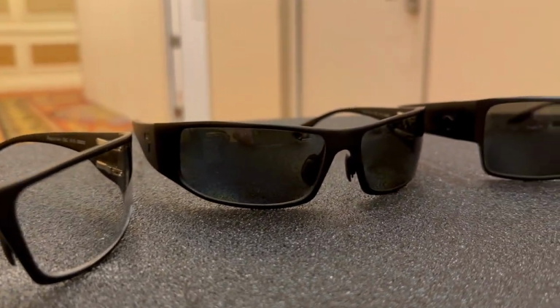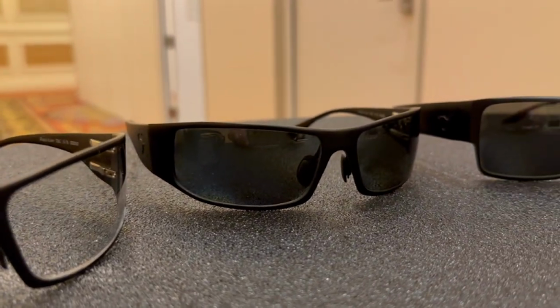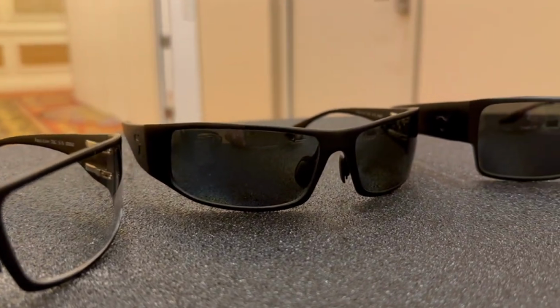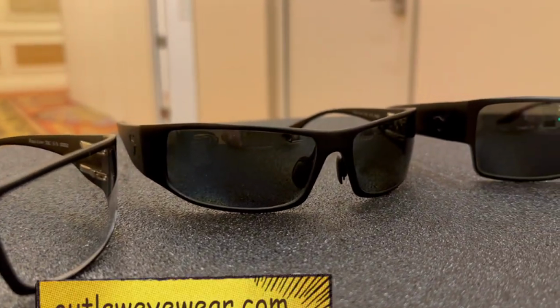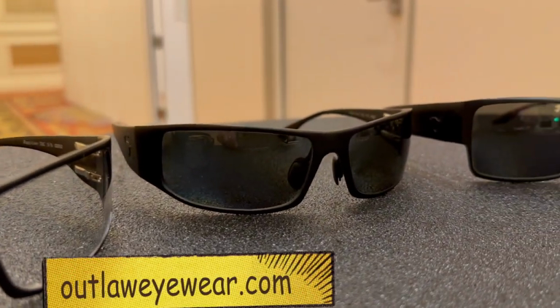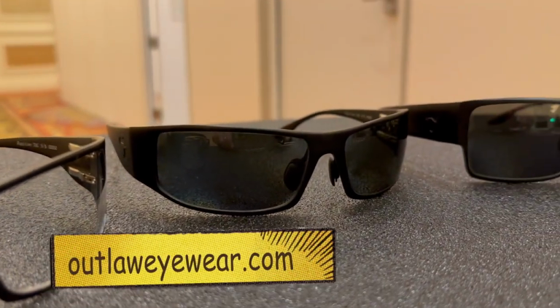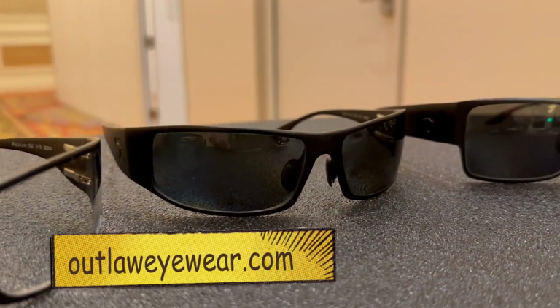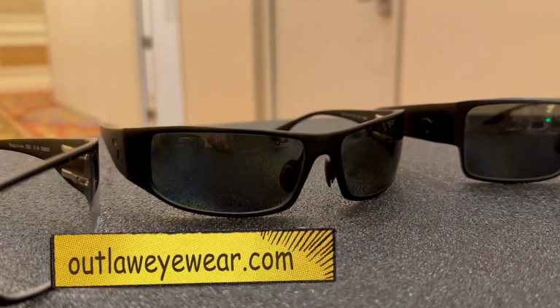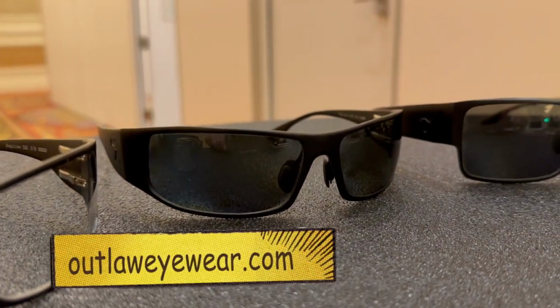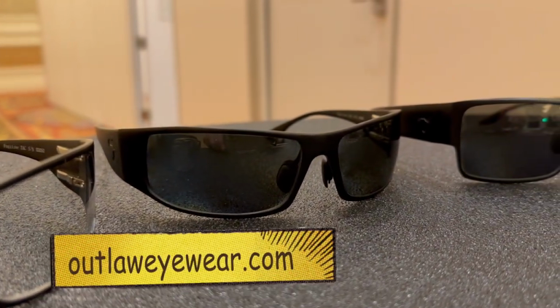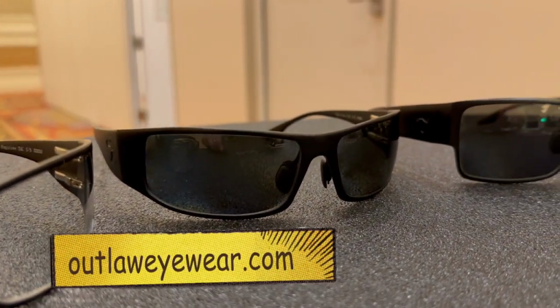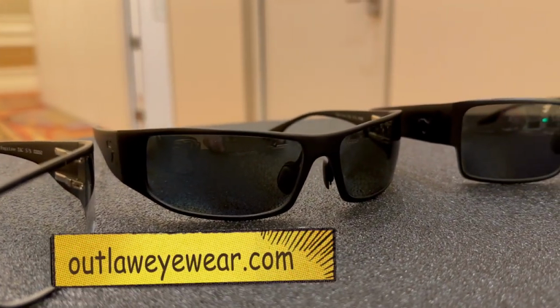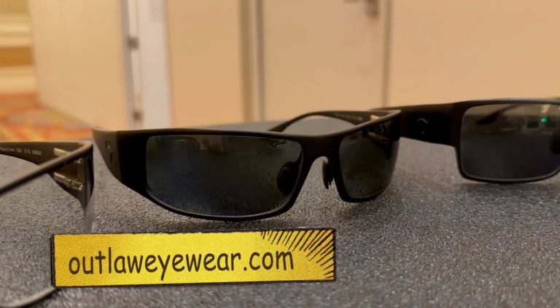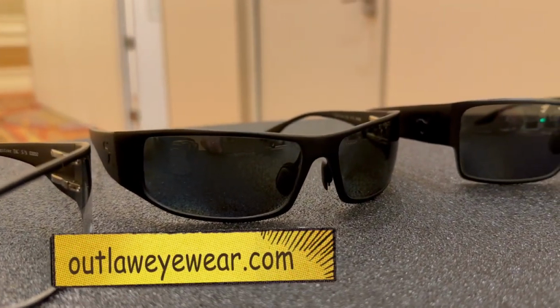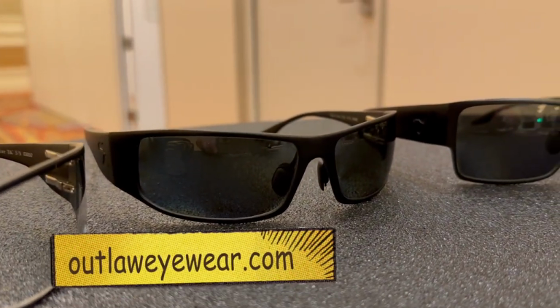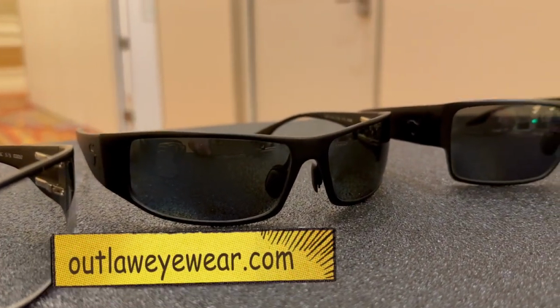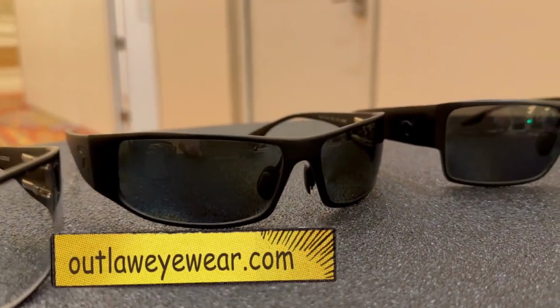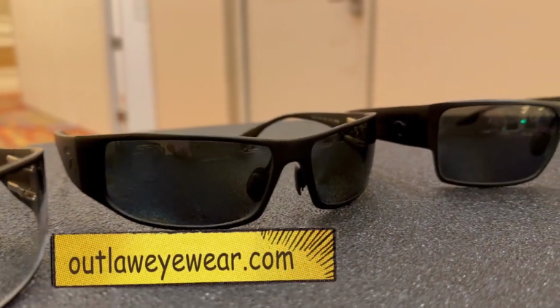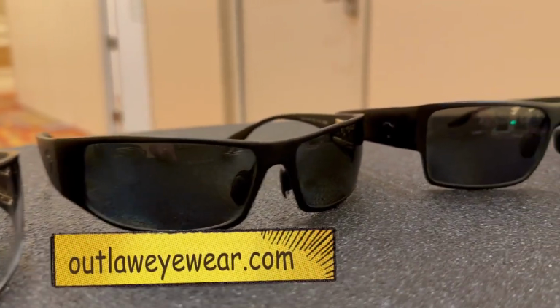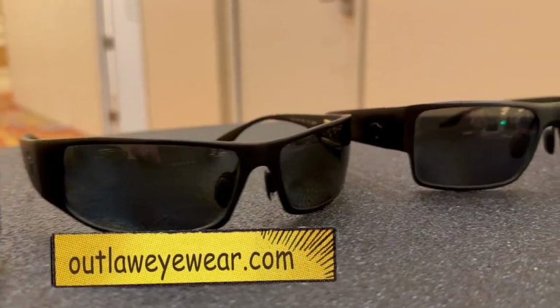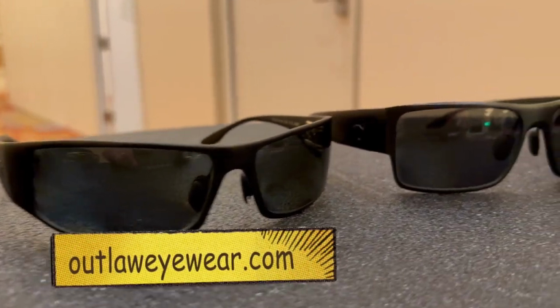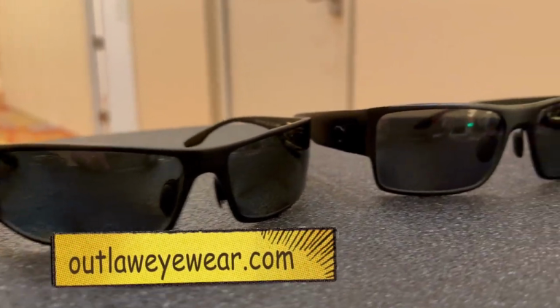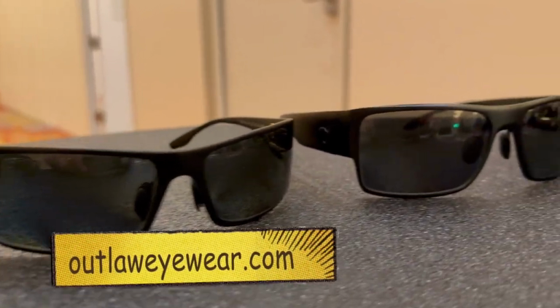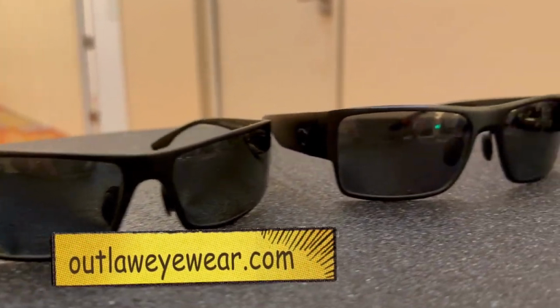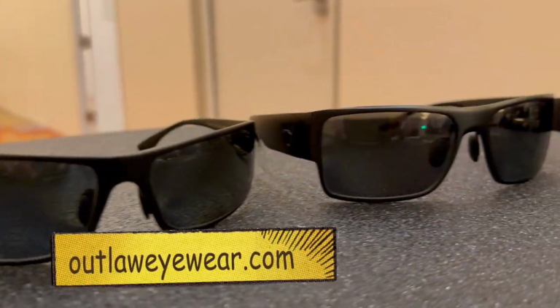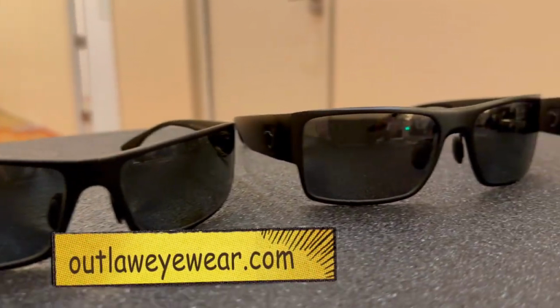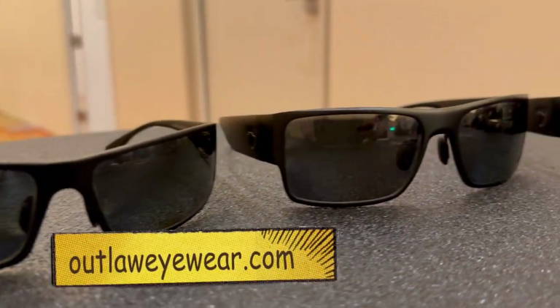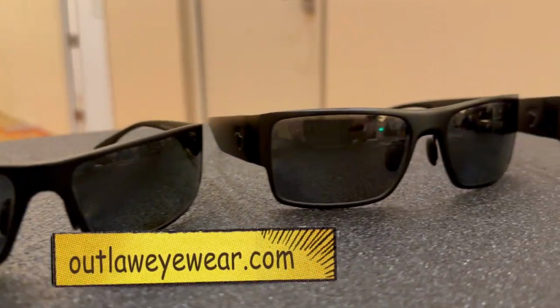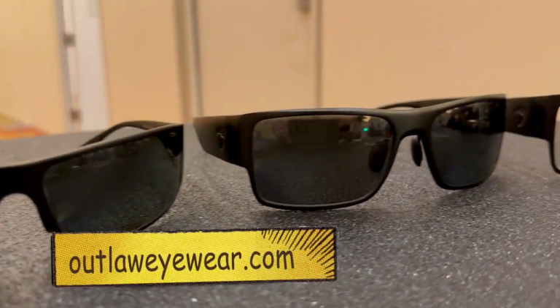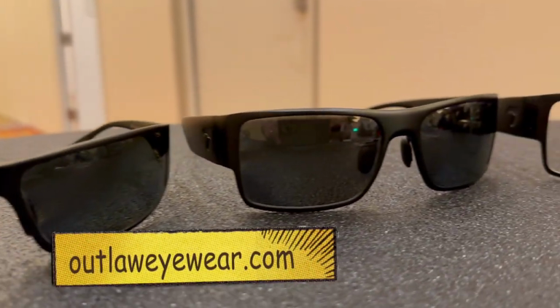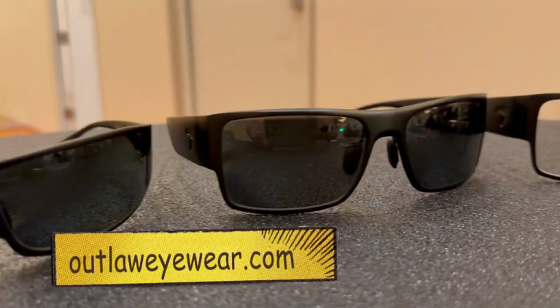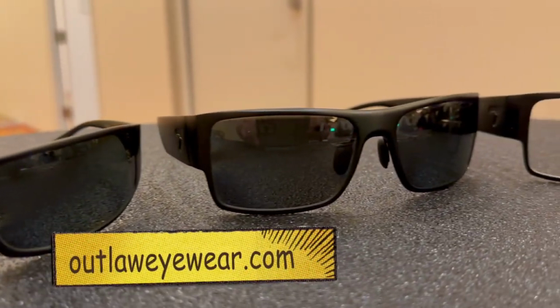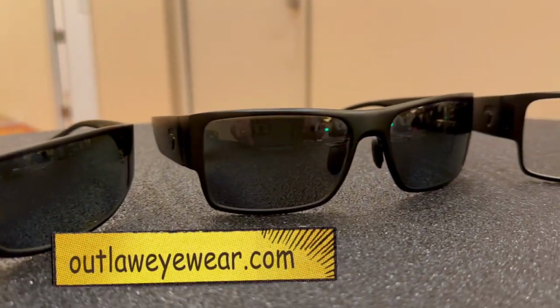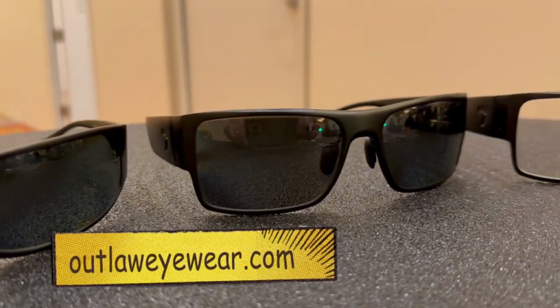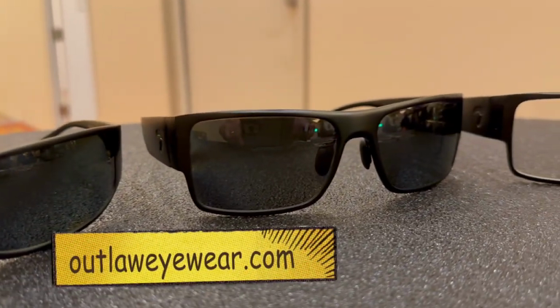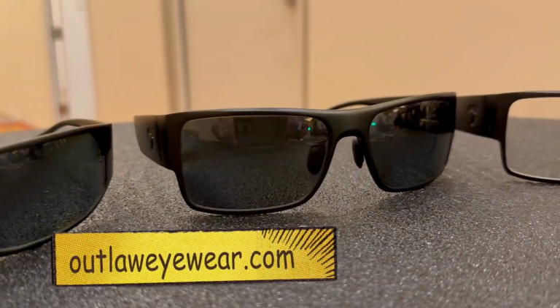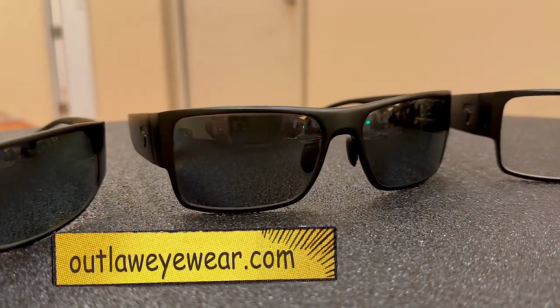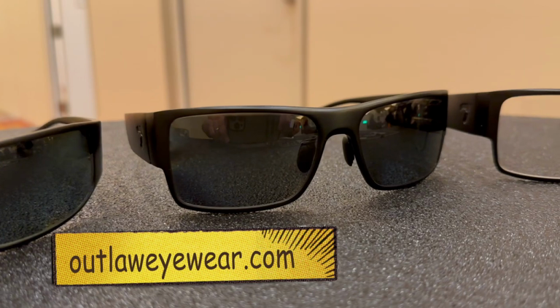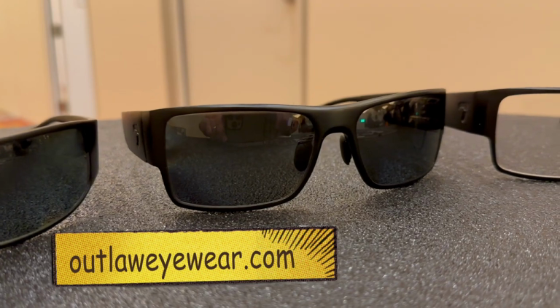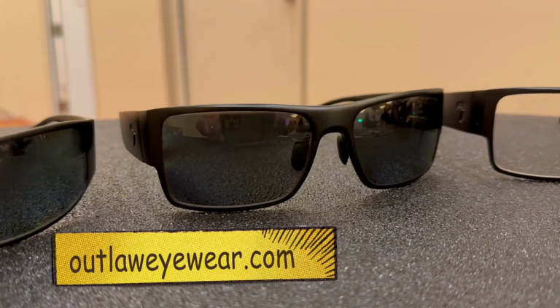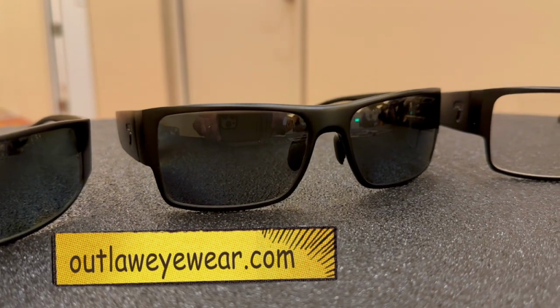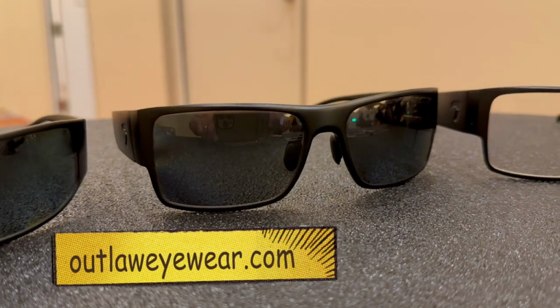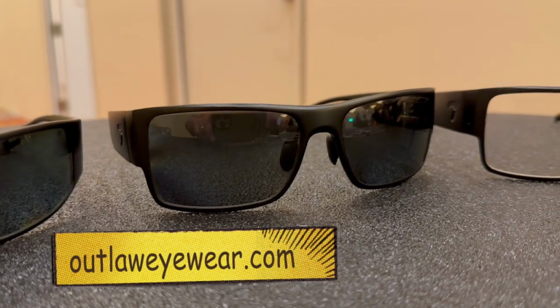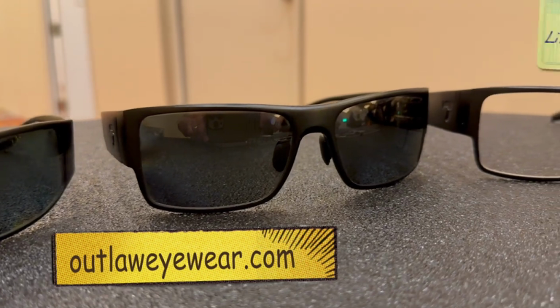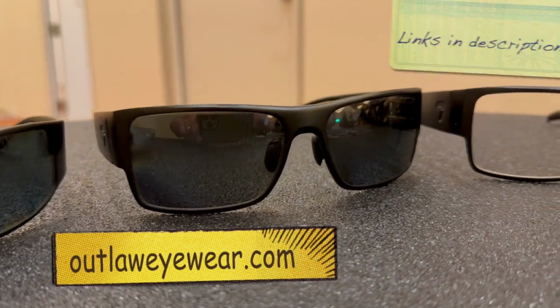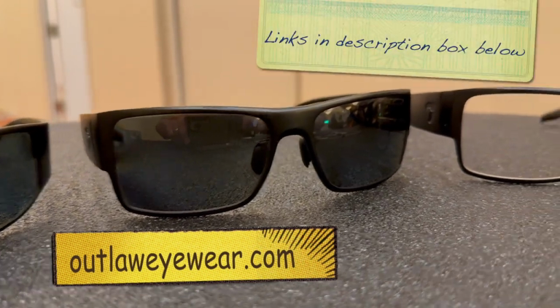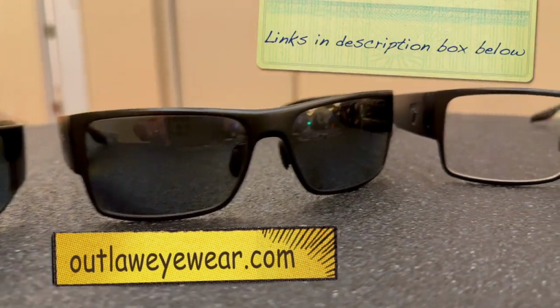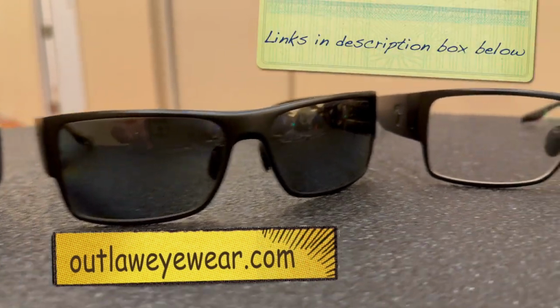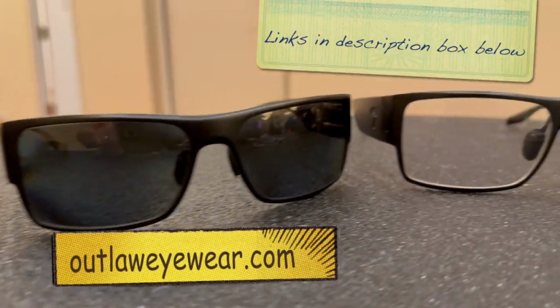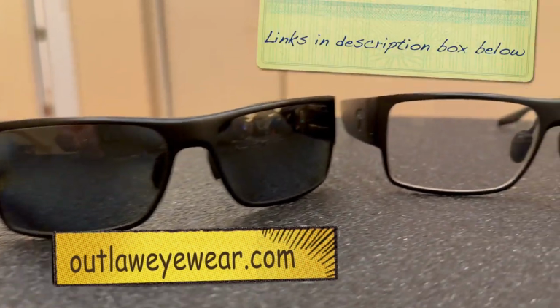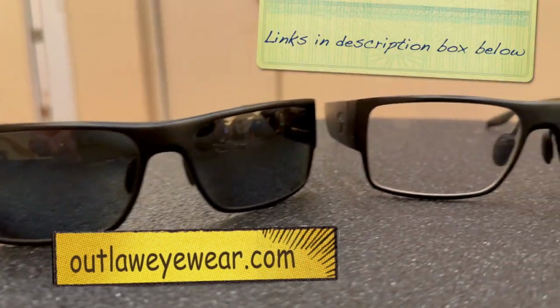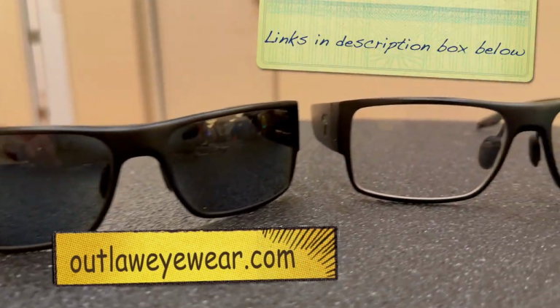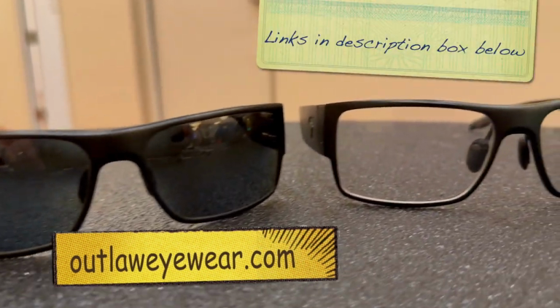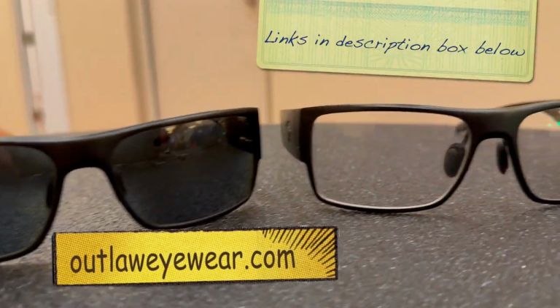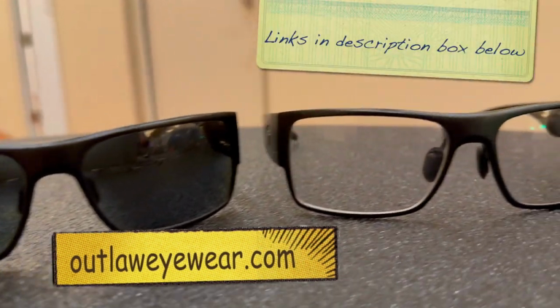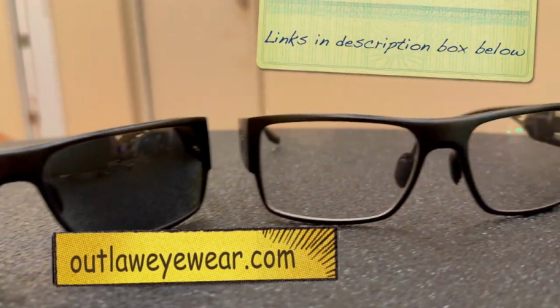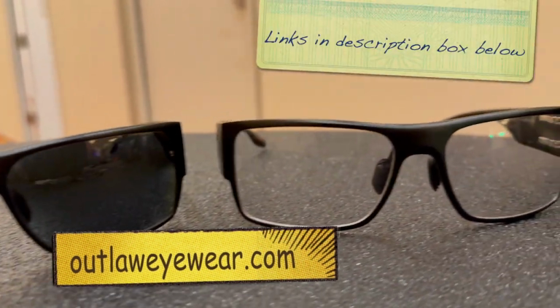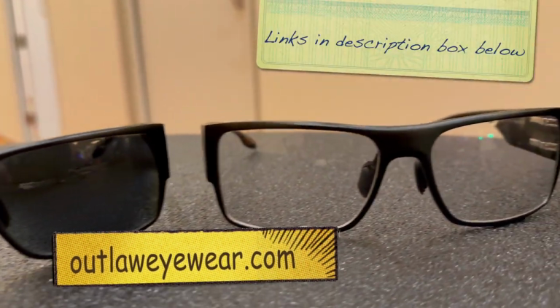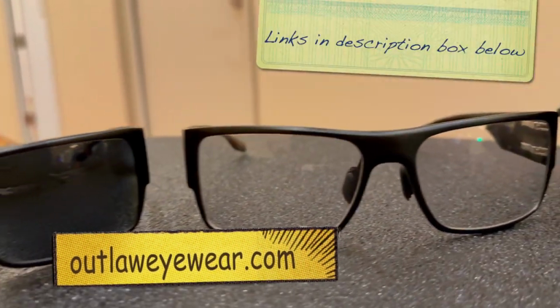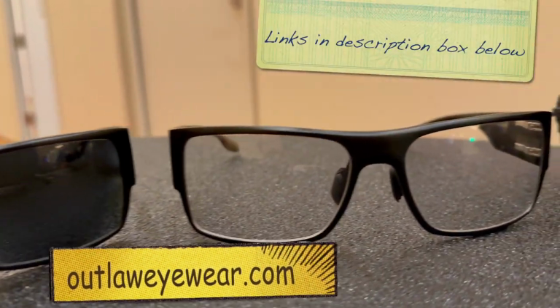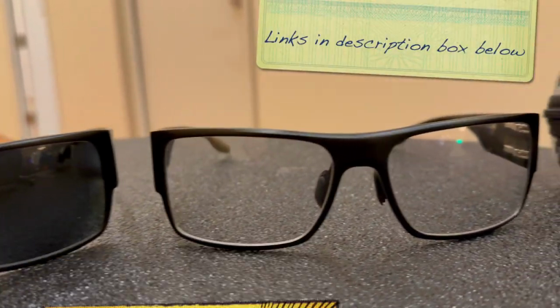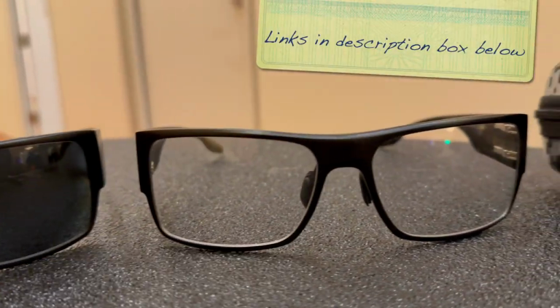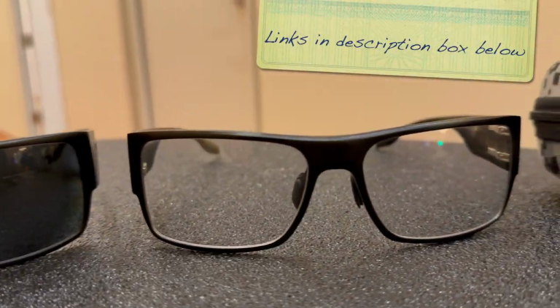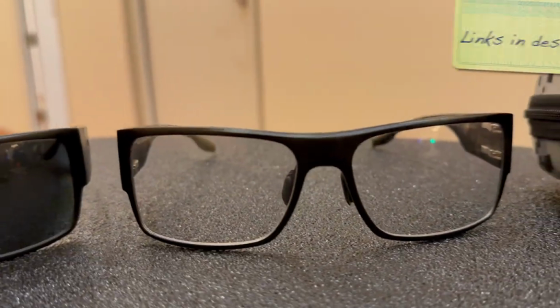Feel free to check us out on our website at outlaweyewear.com, and the details of the glasses are below.